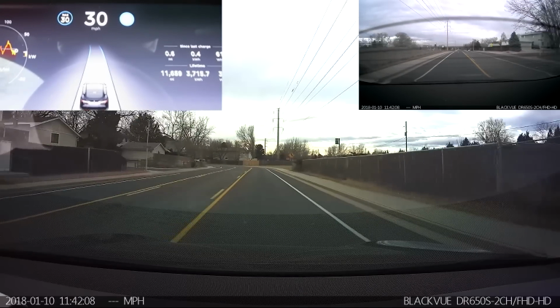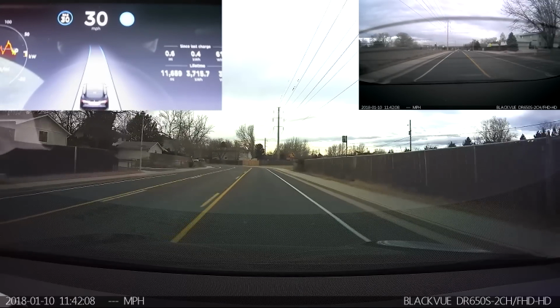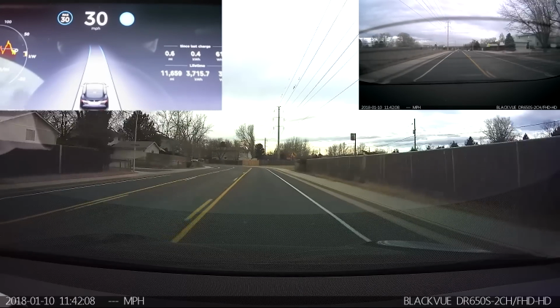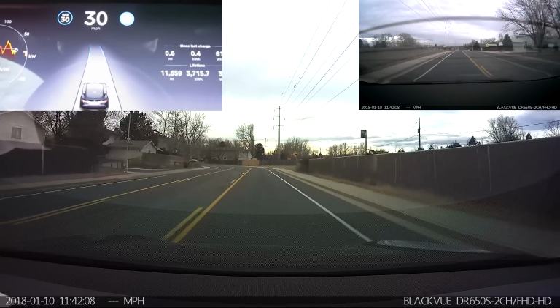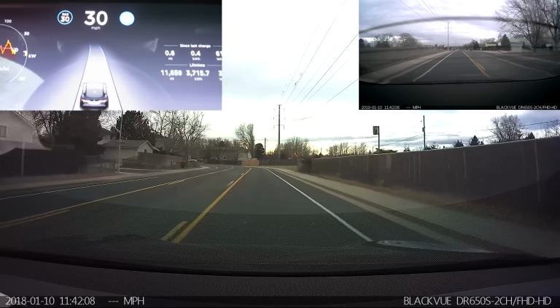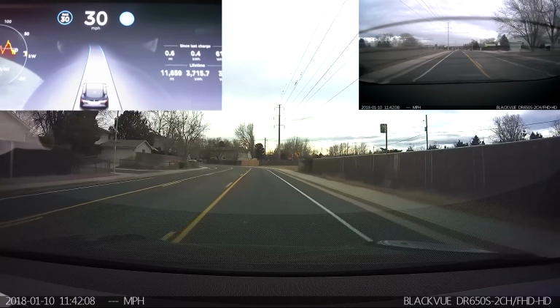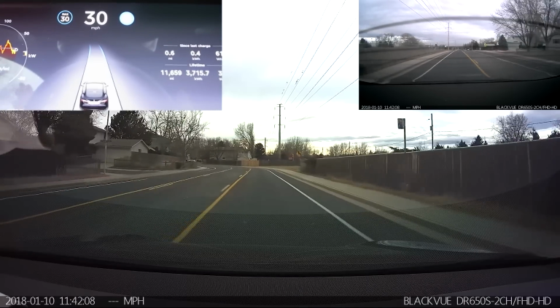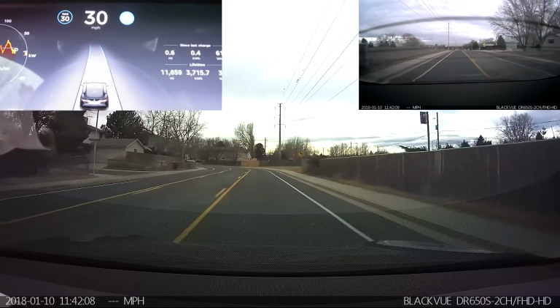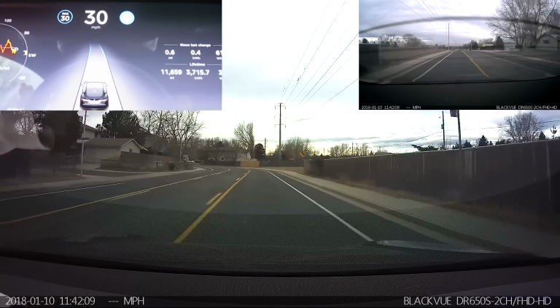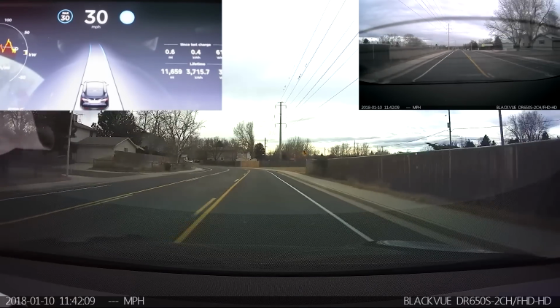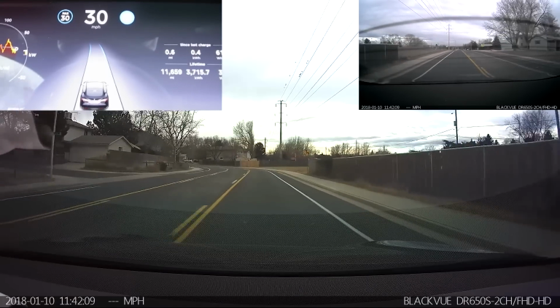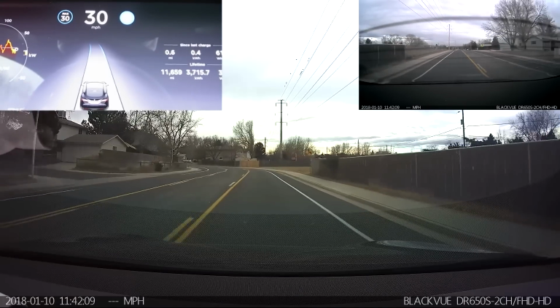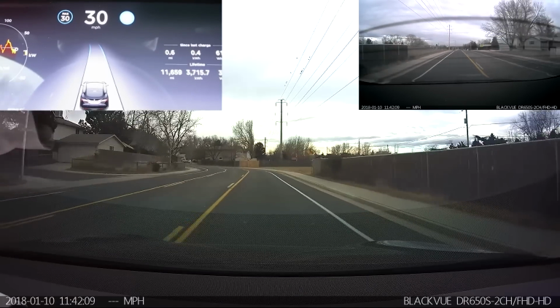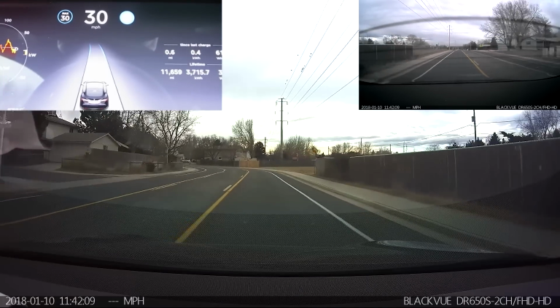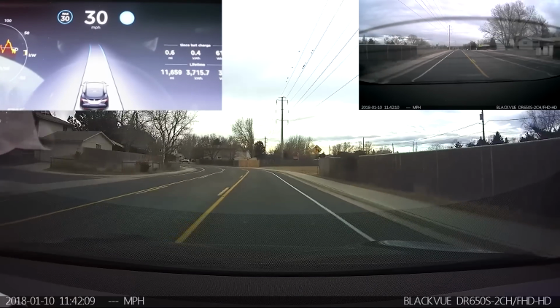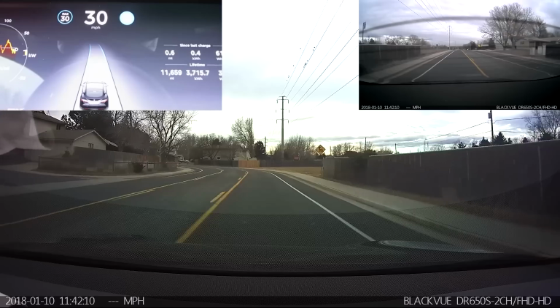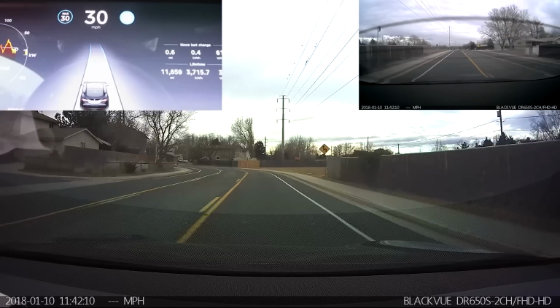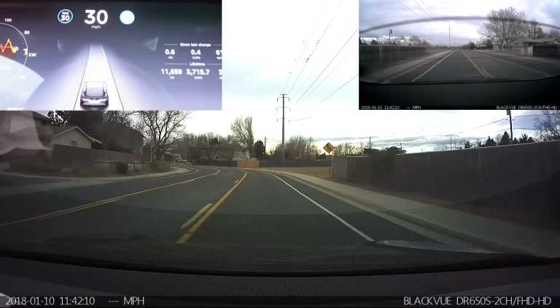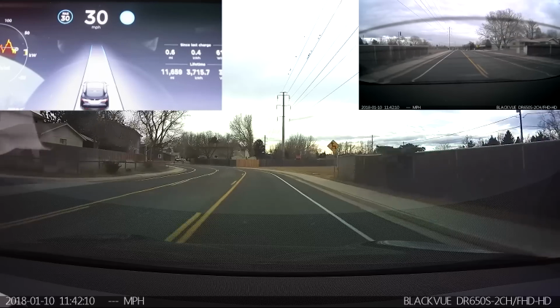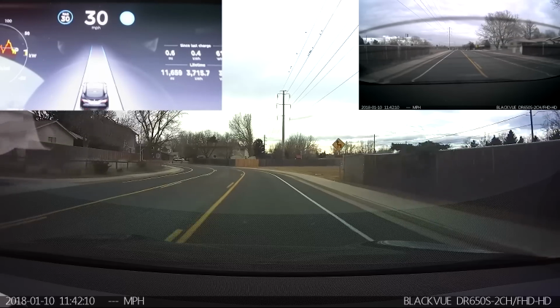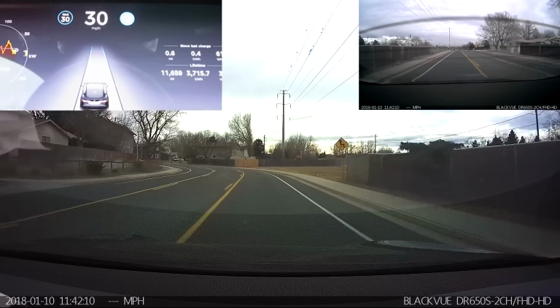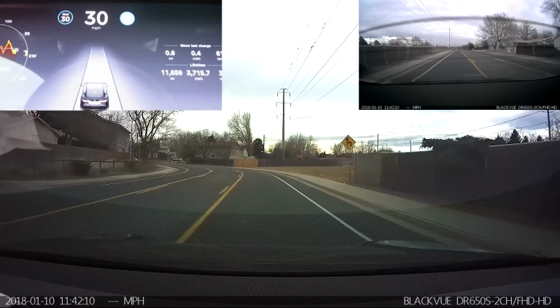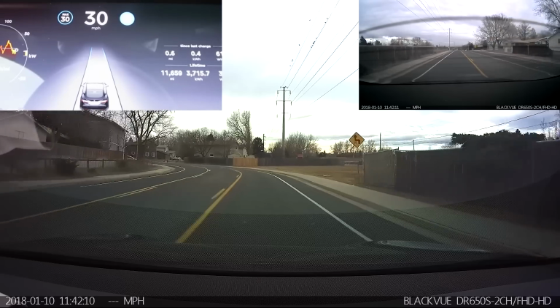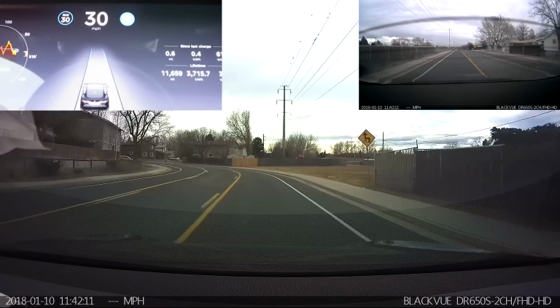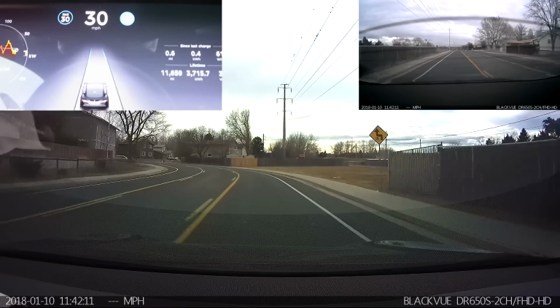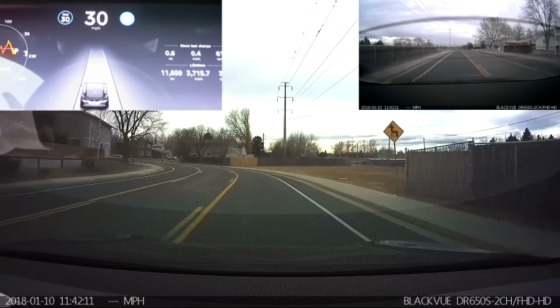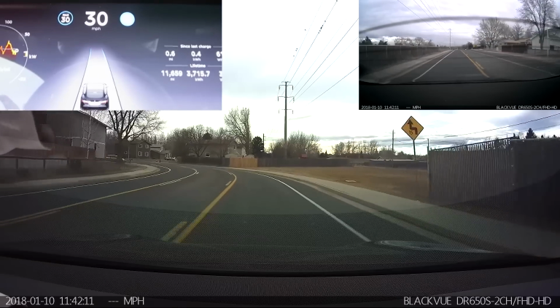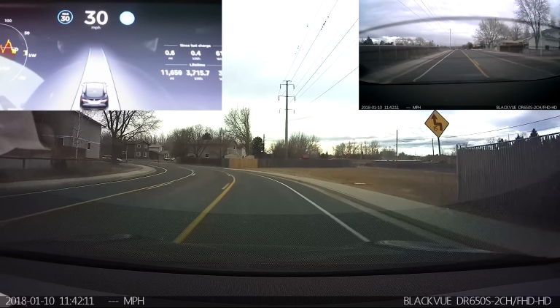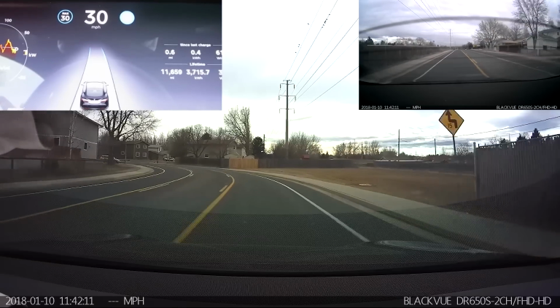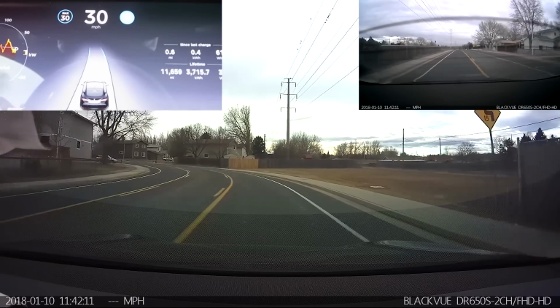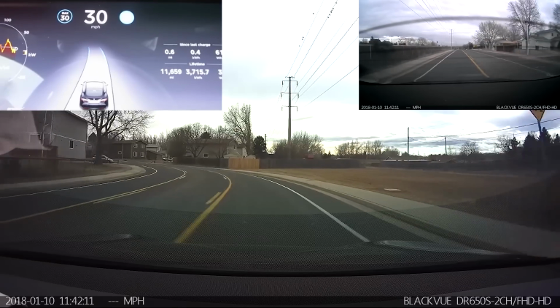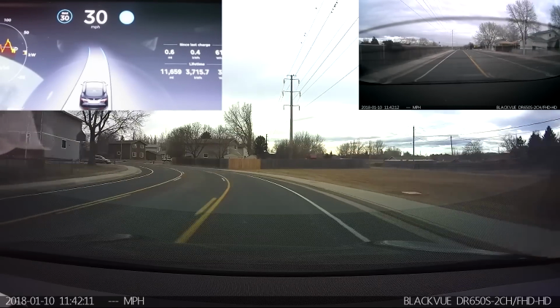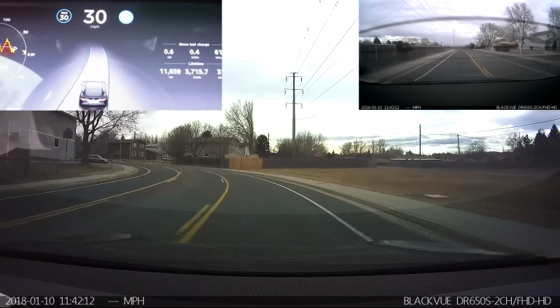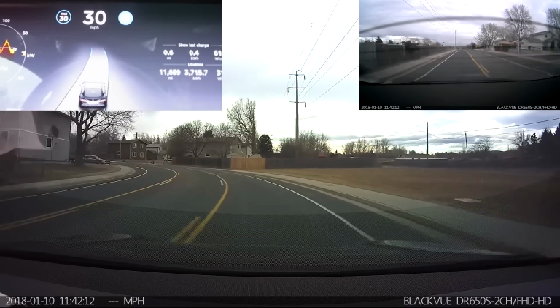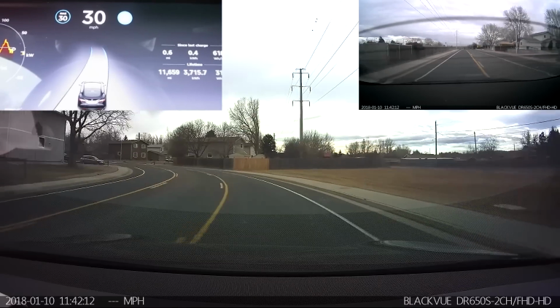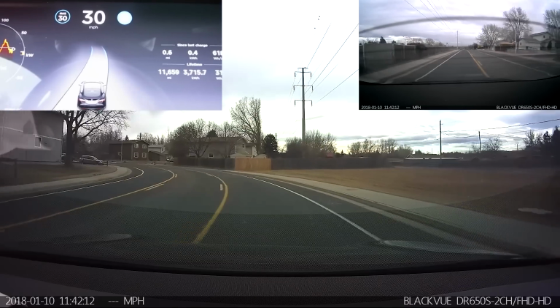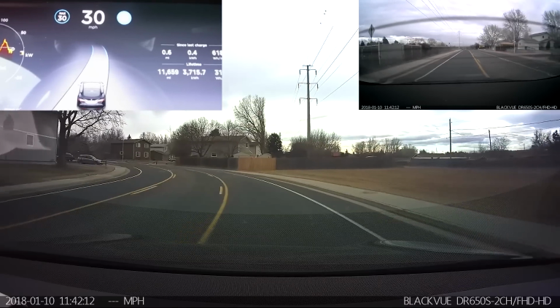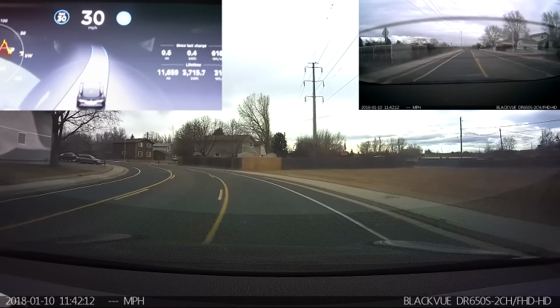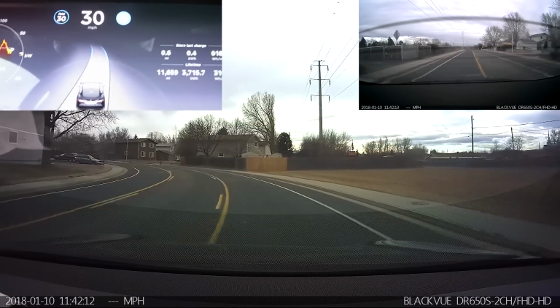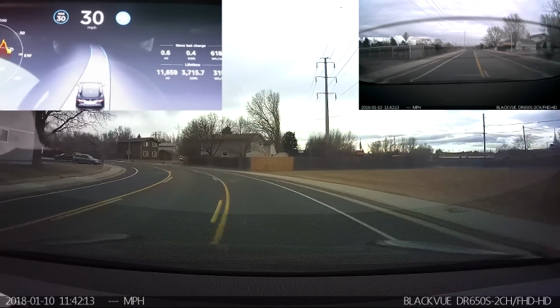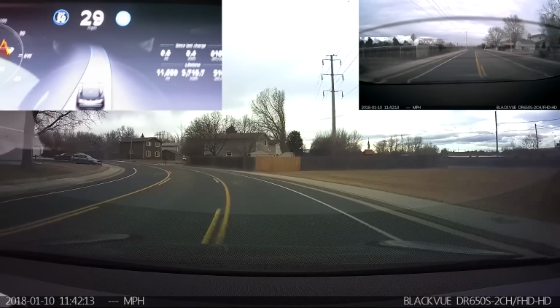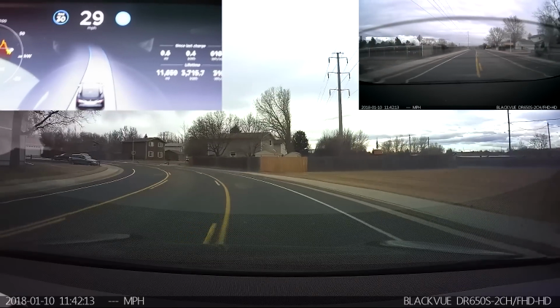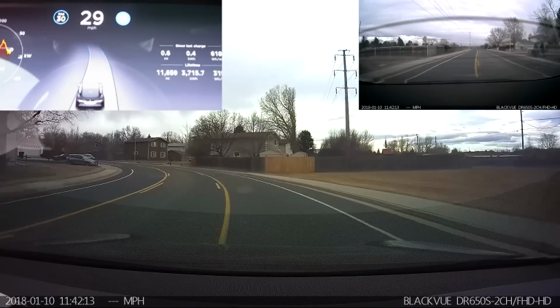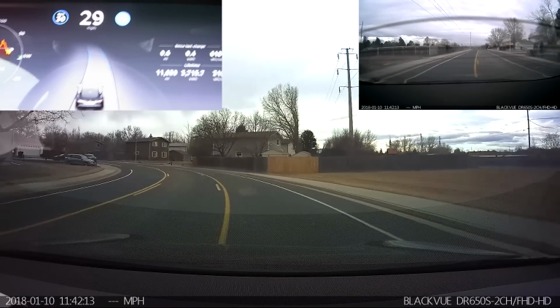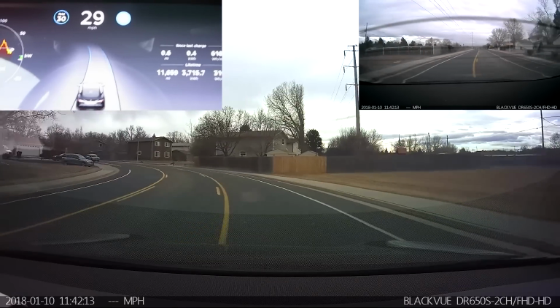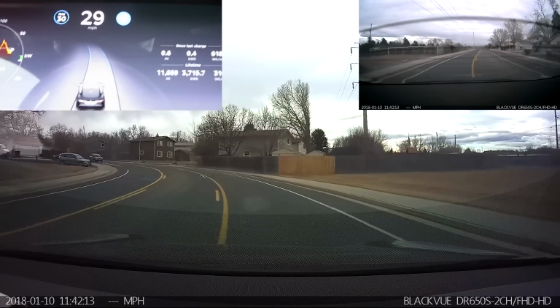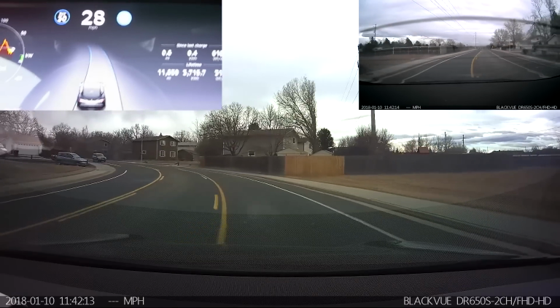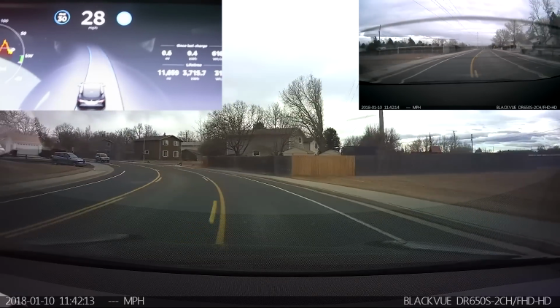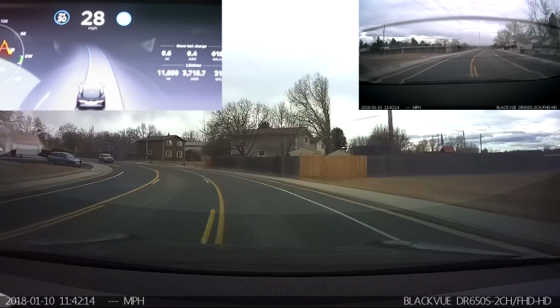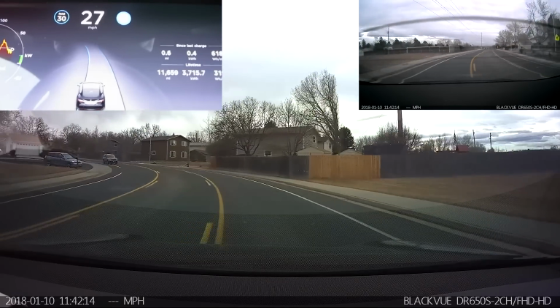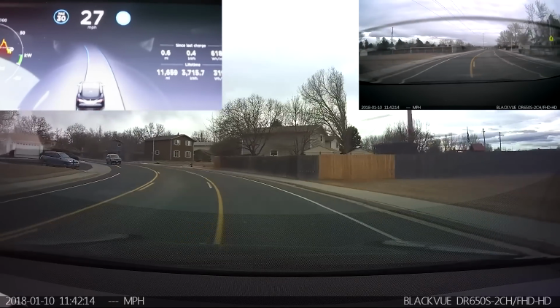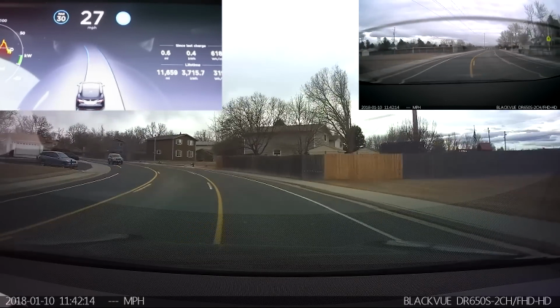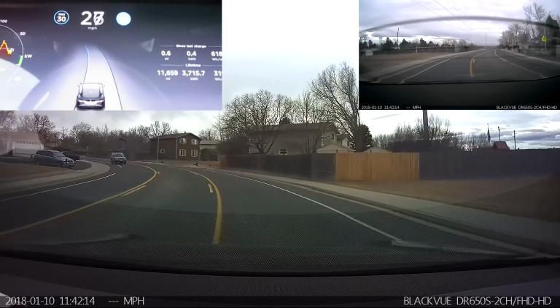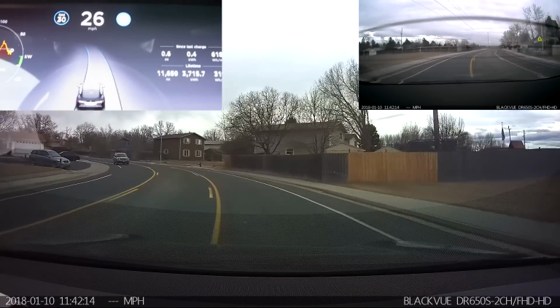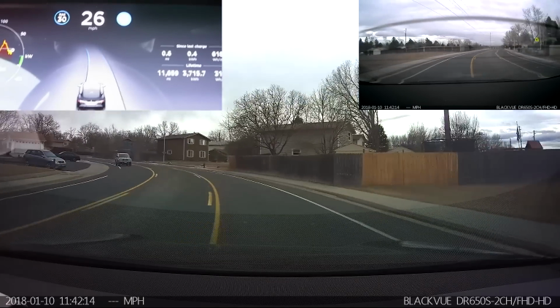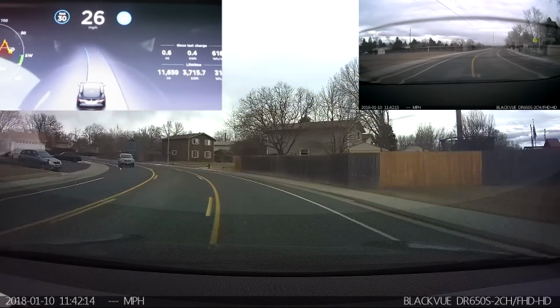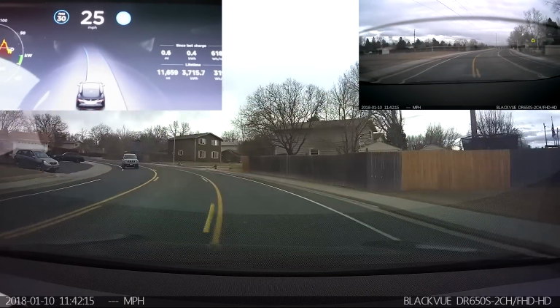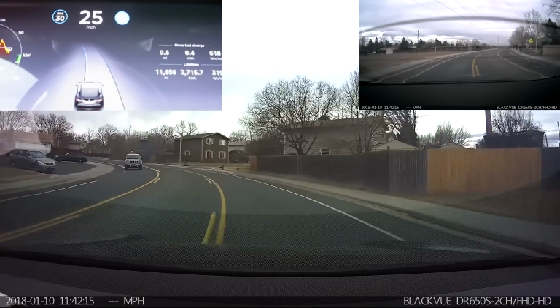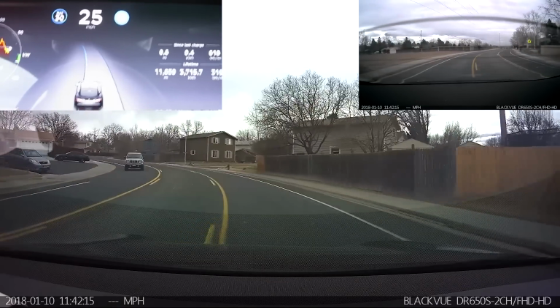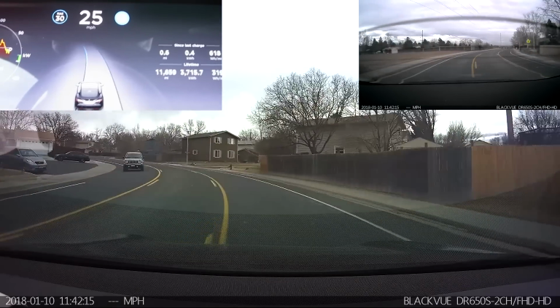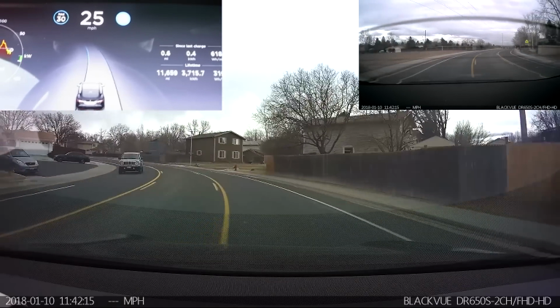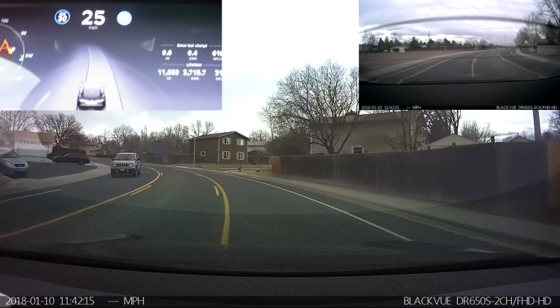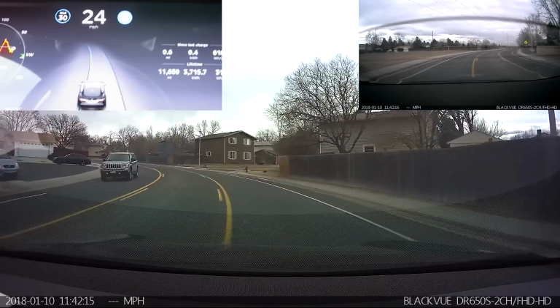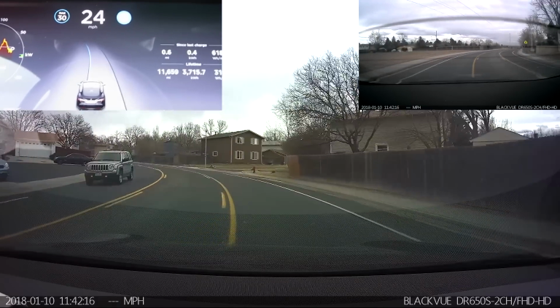However, 50.3 is probably exactly the same as 50.2 from an Autopilot perspective, because 50.3, as we all know, is the update that introduced automatic wipers.